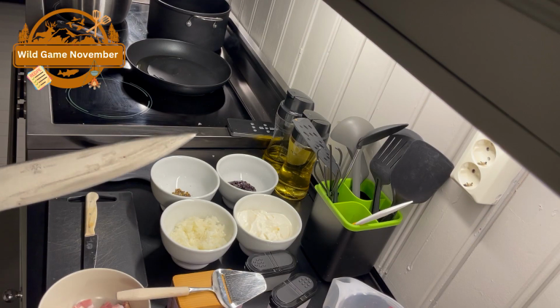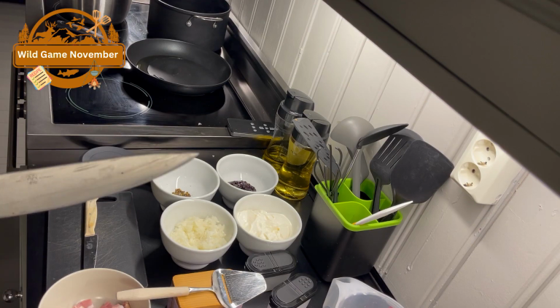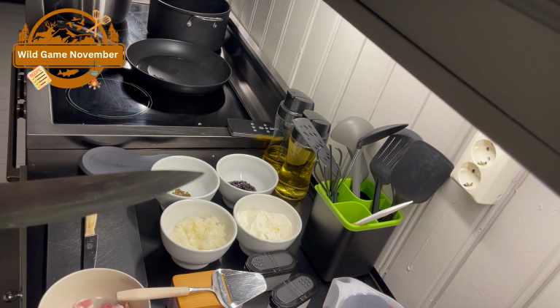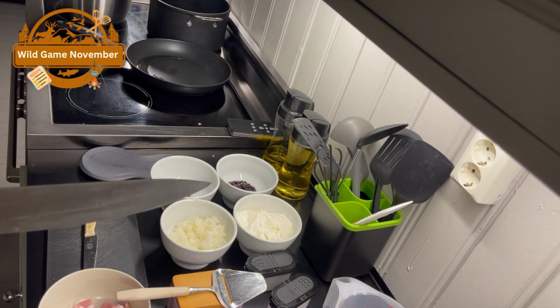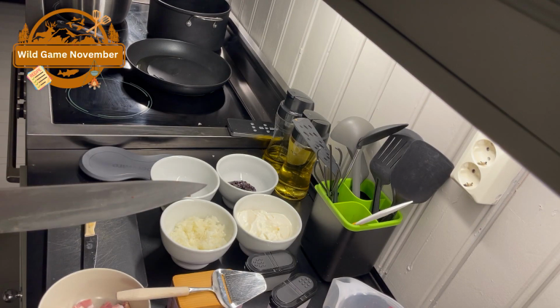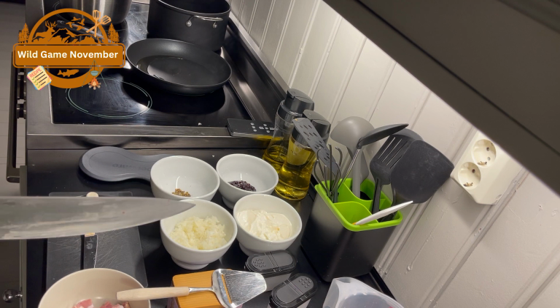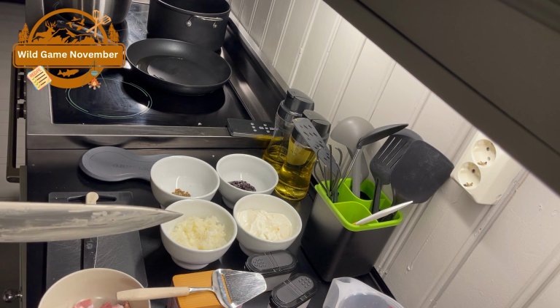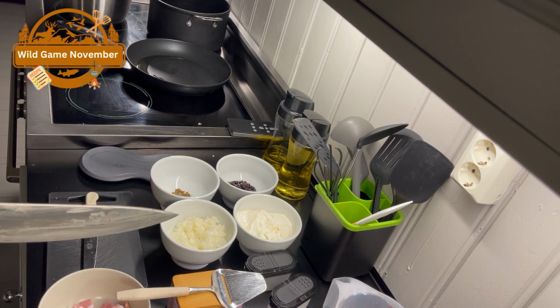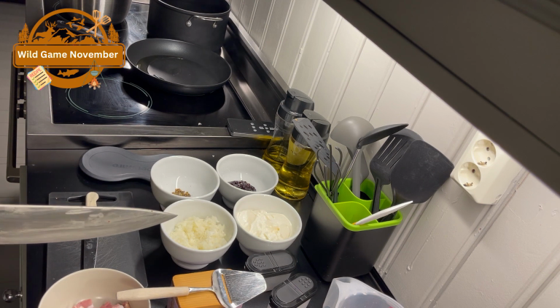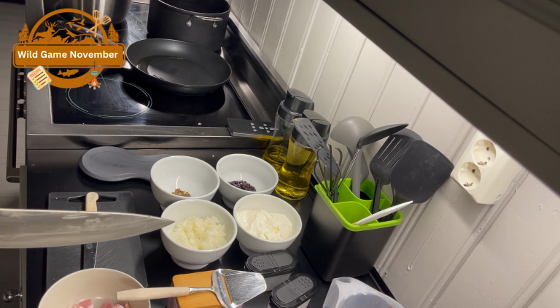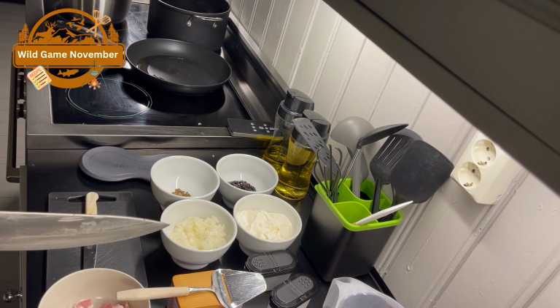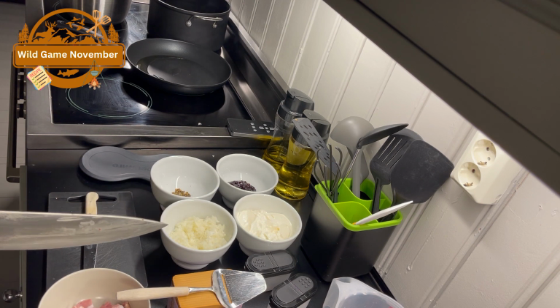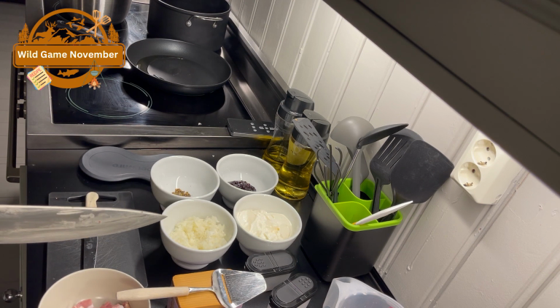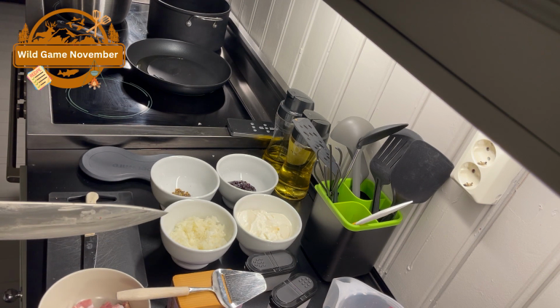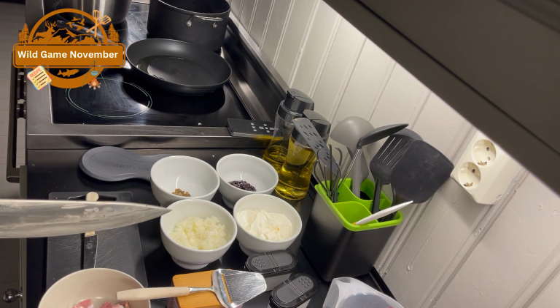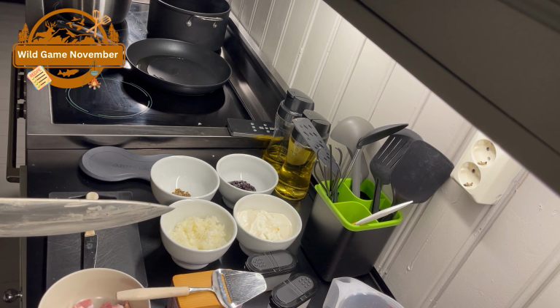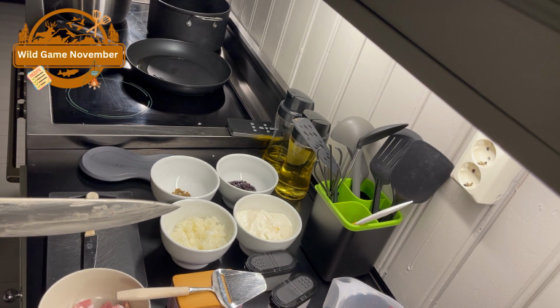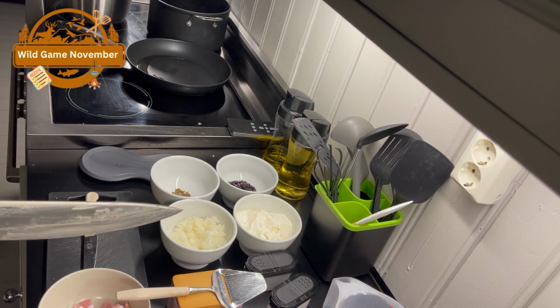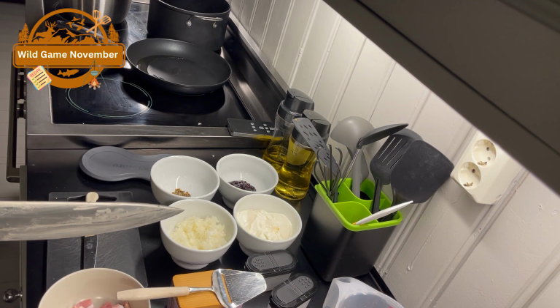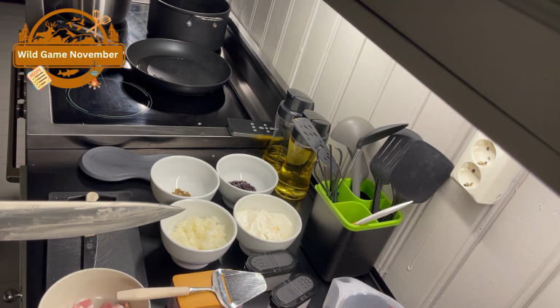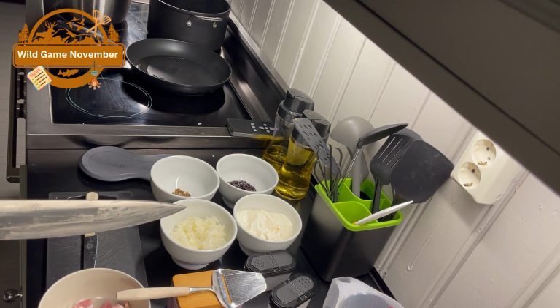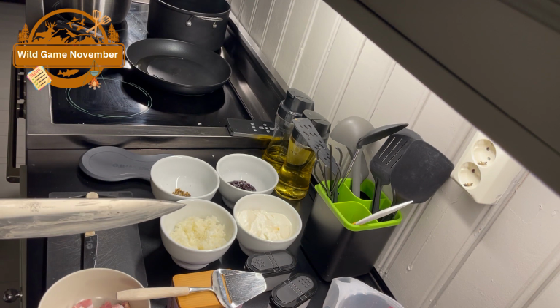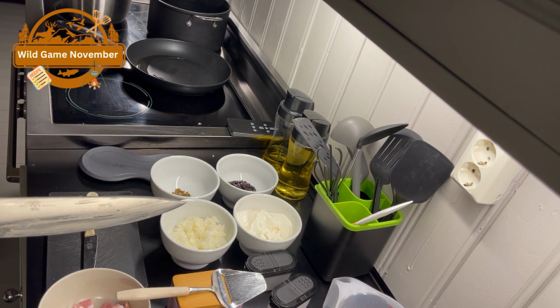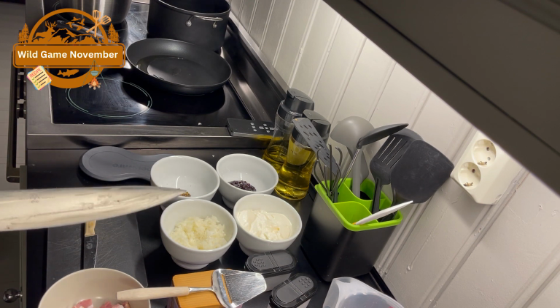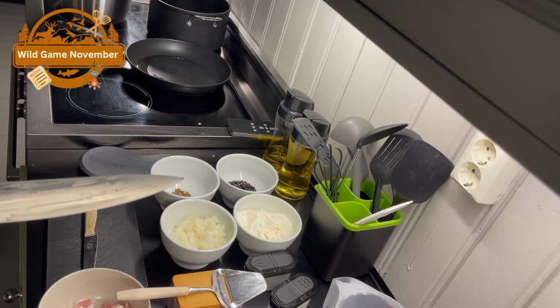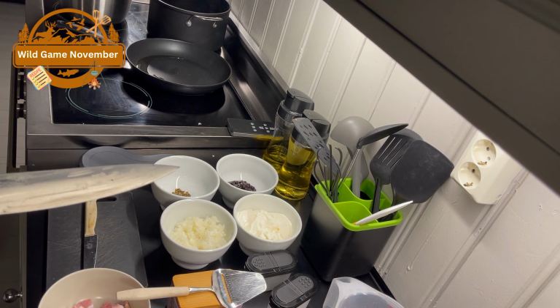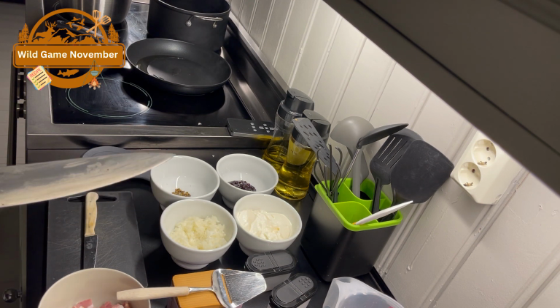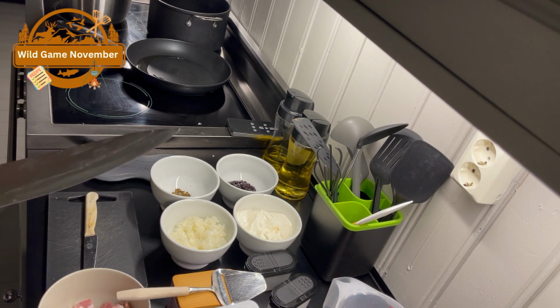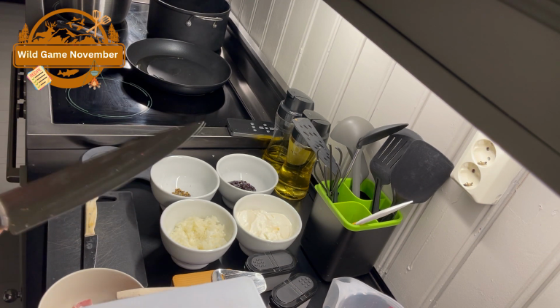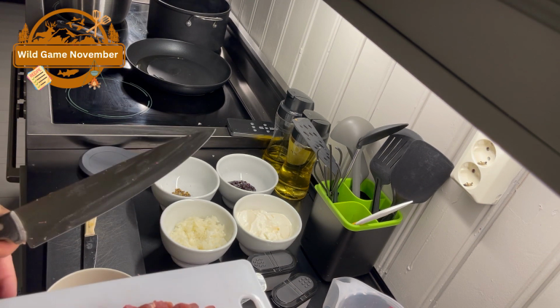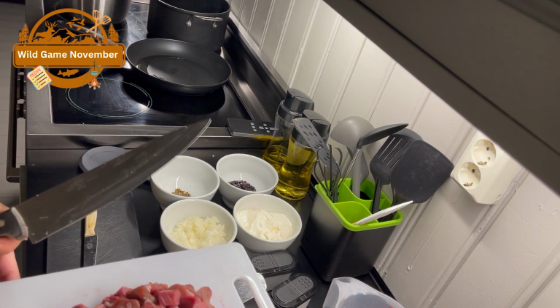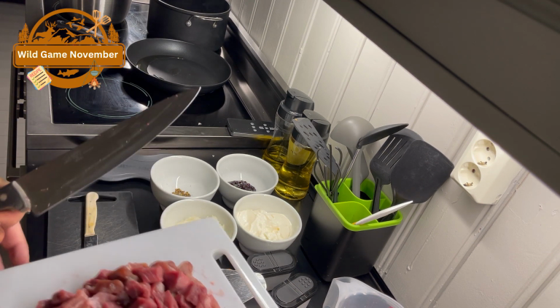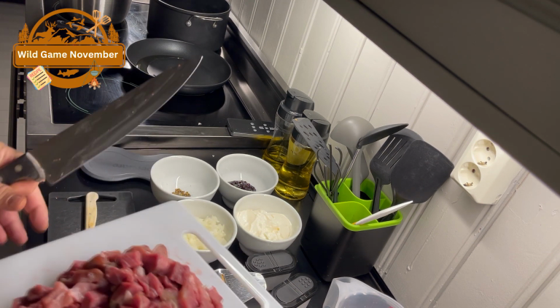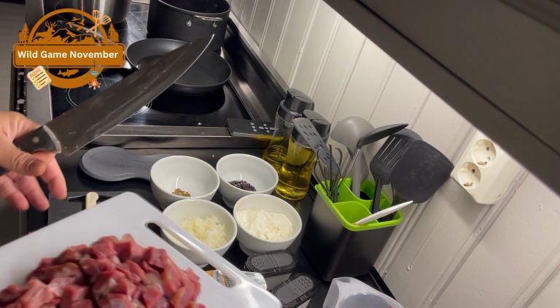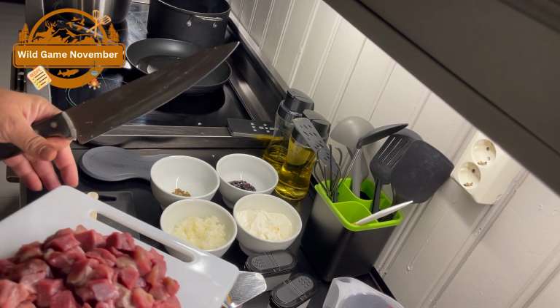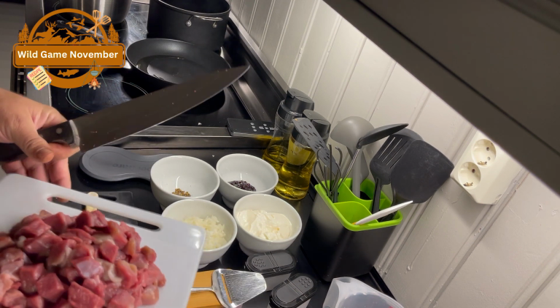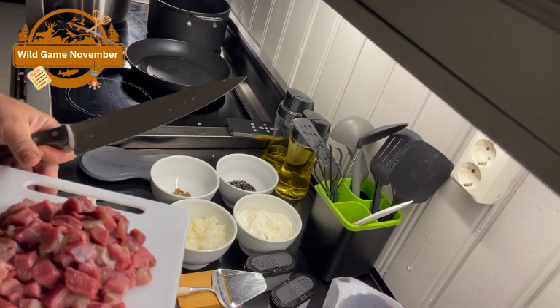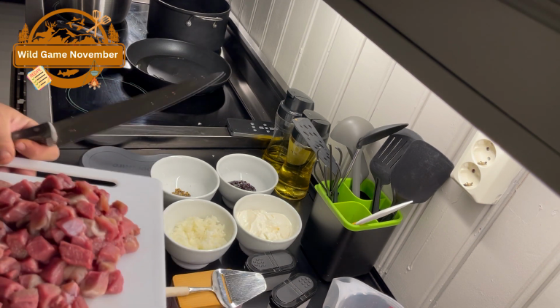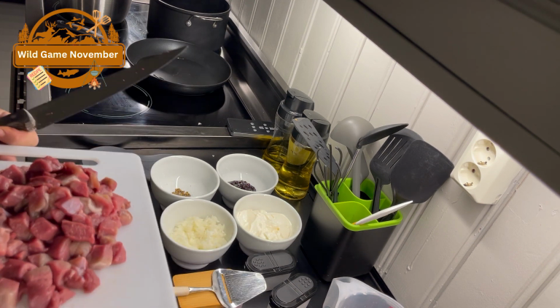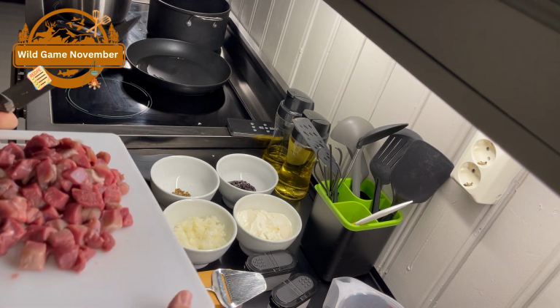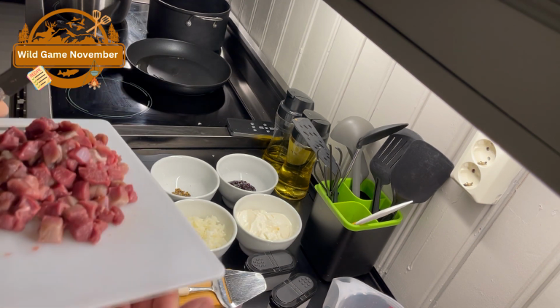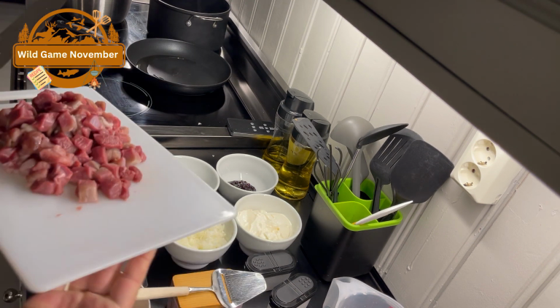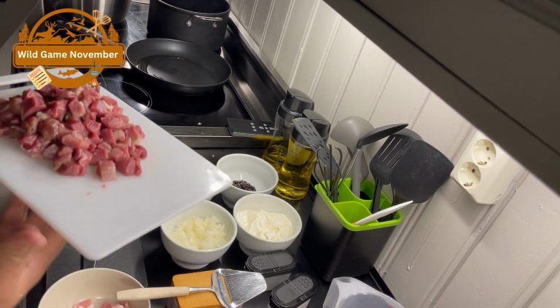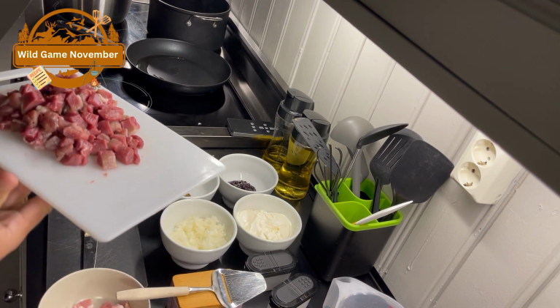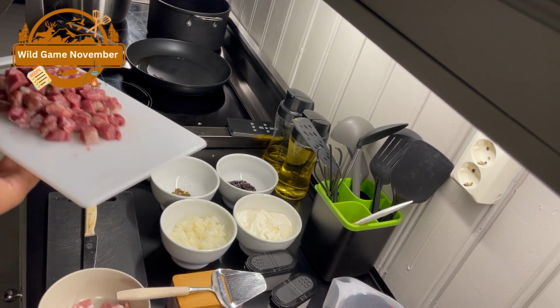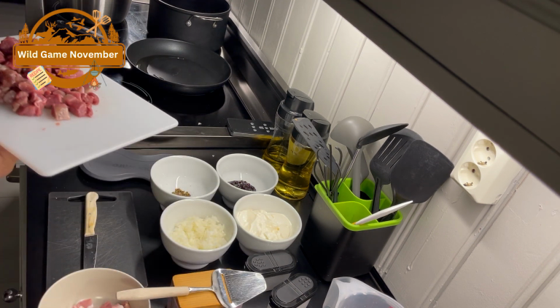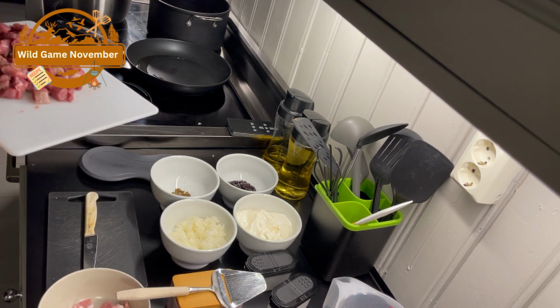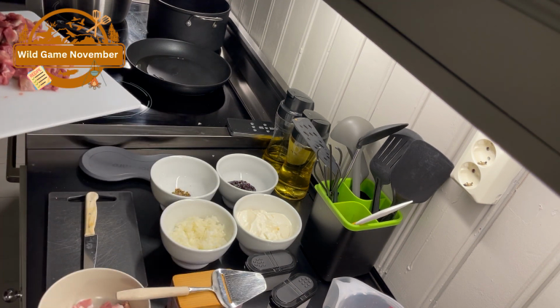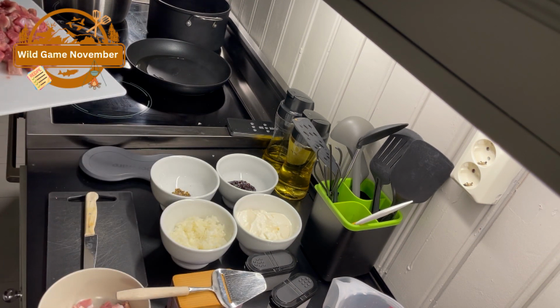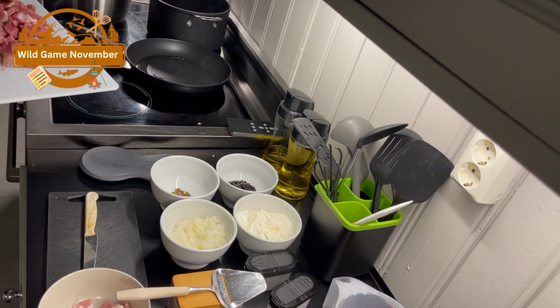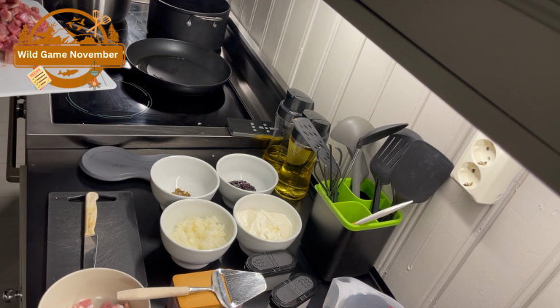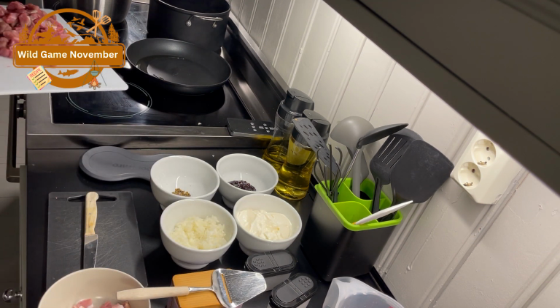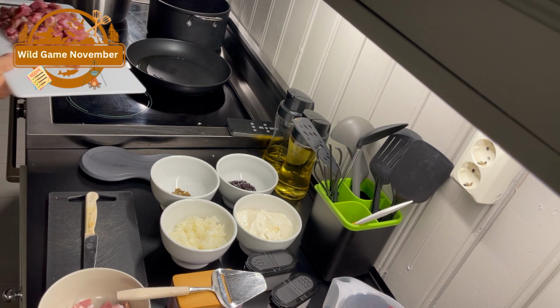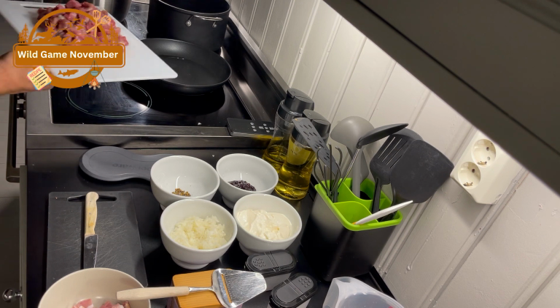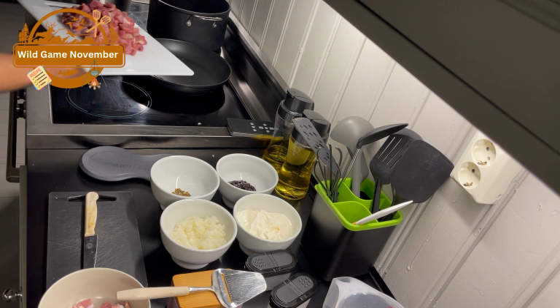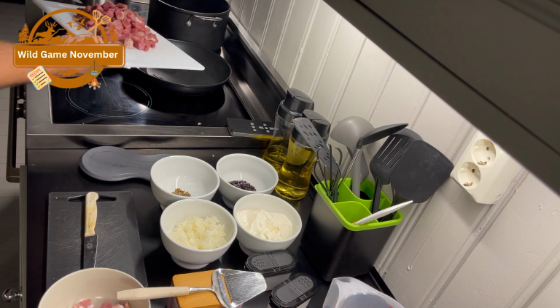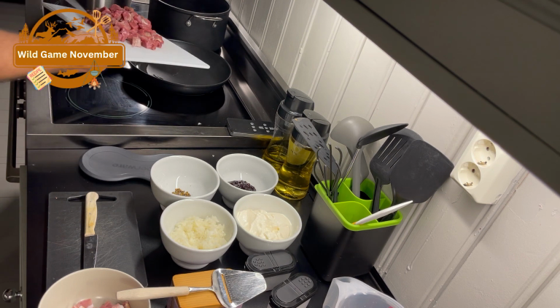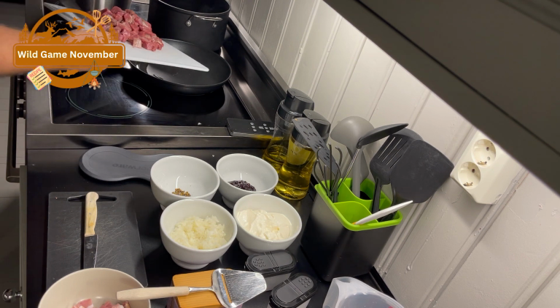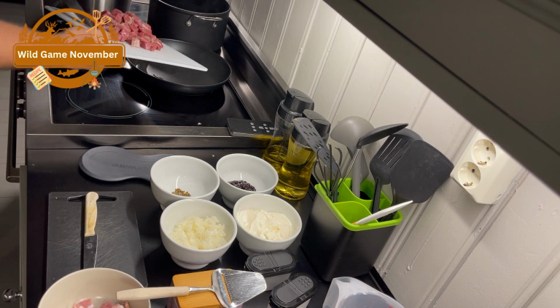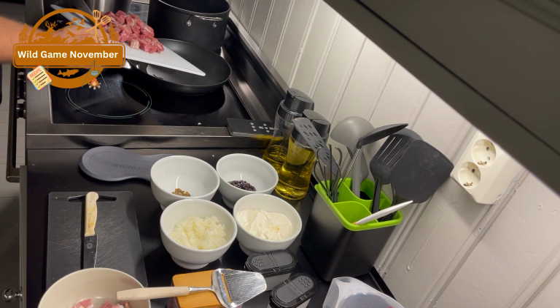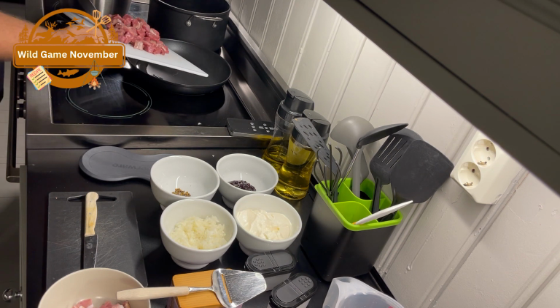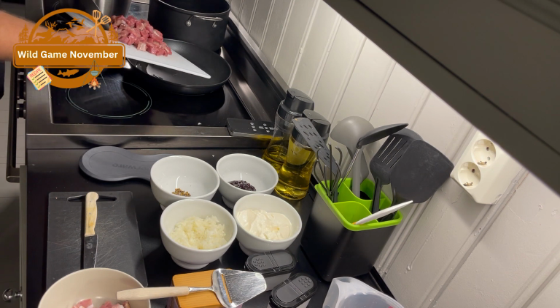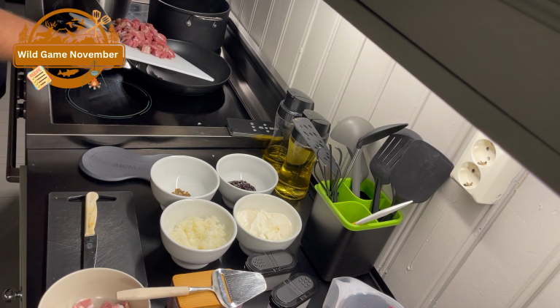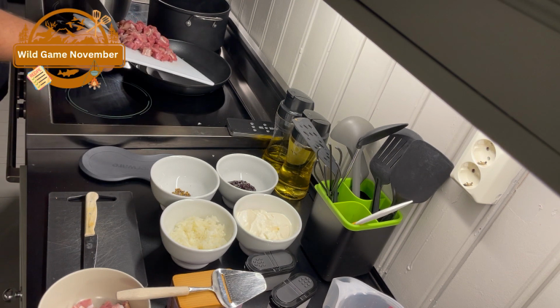Okay, so we are ready to get the meat in the pan.